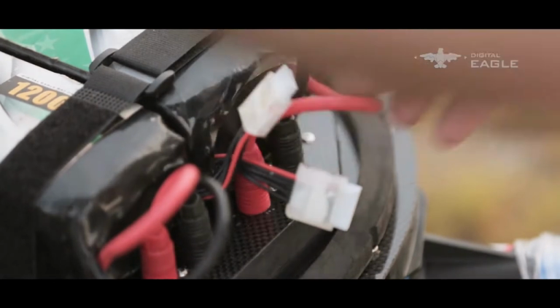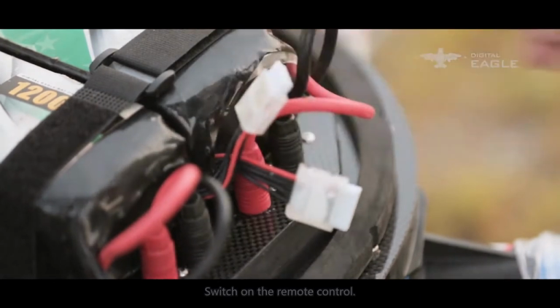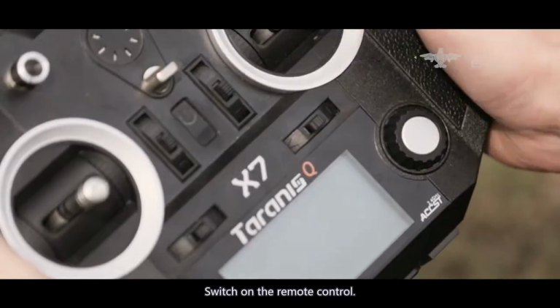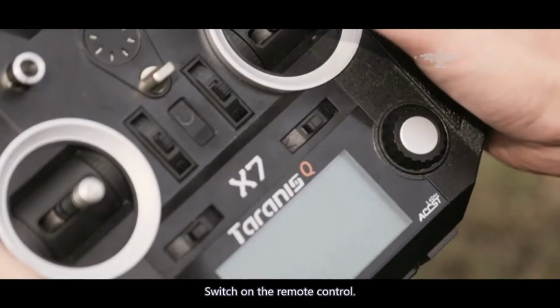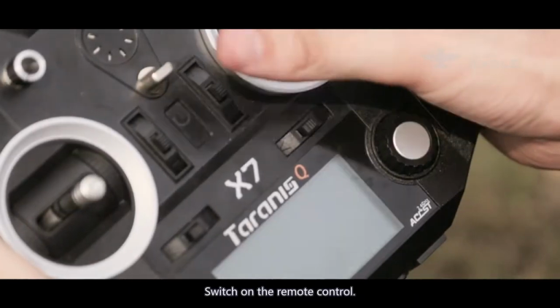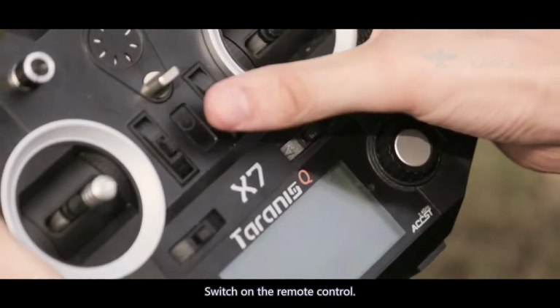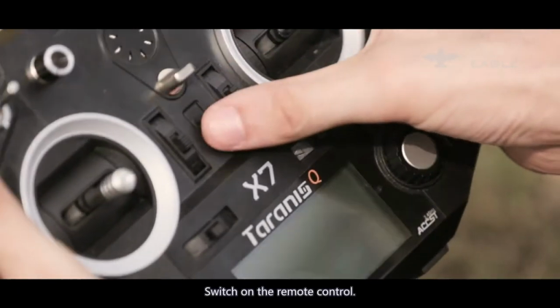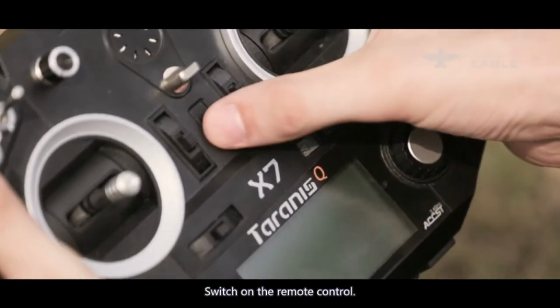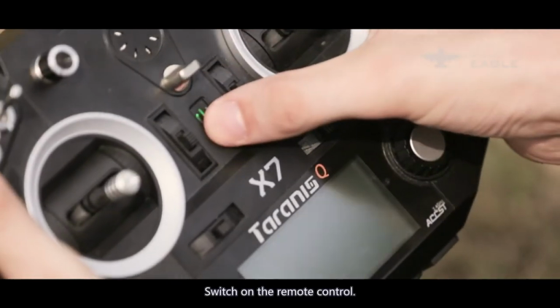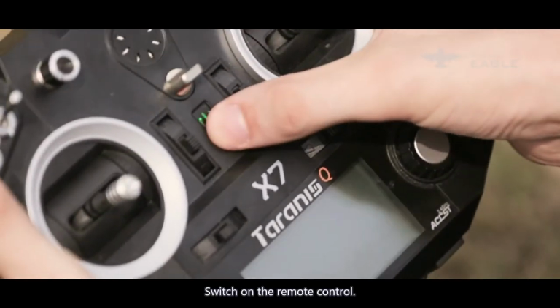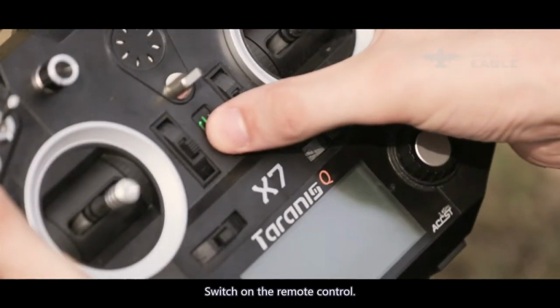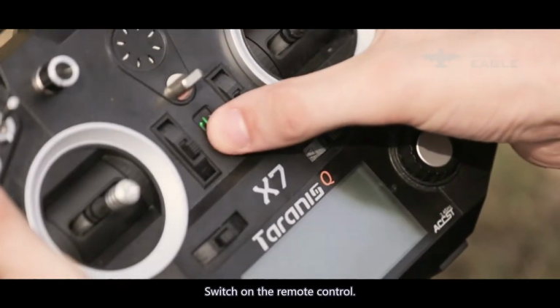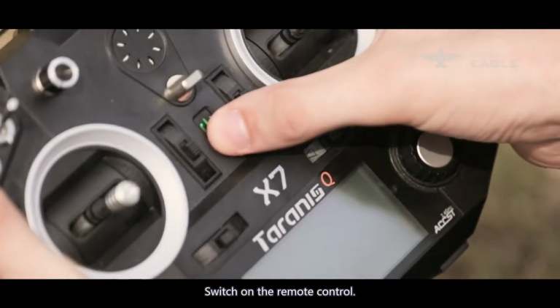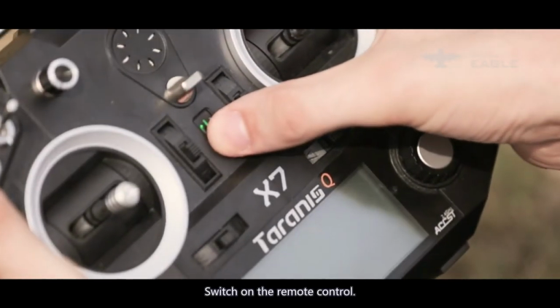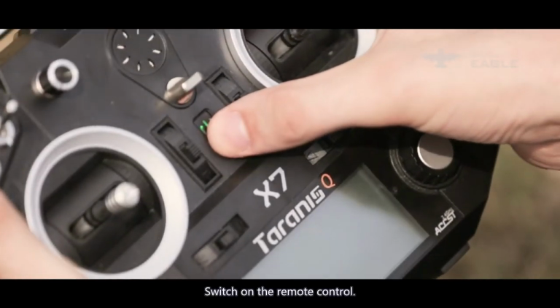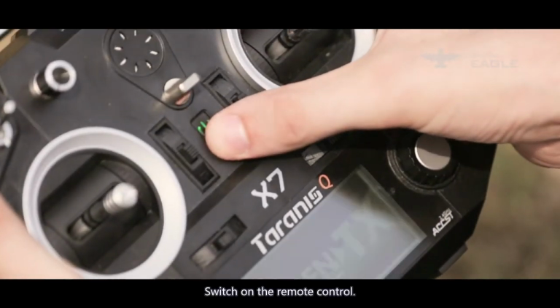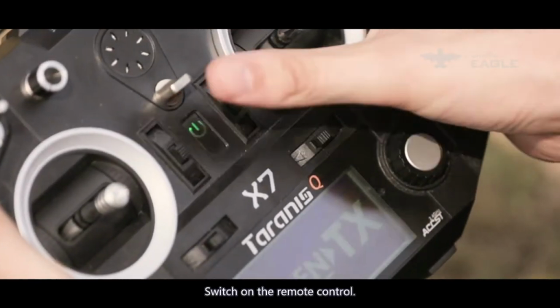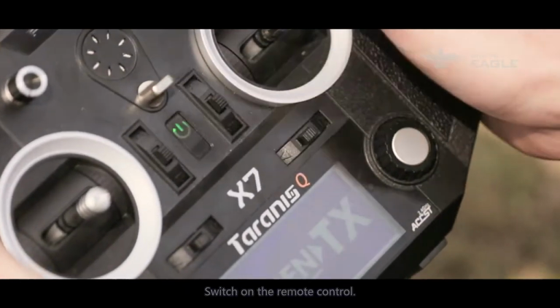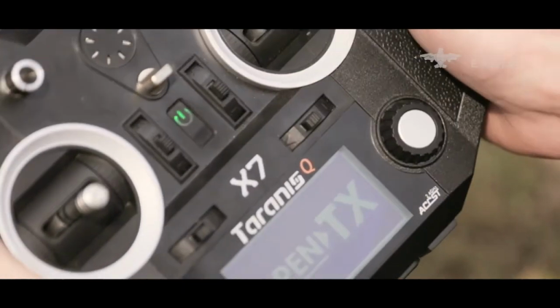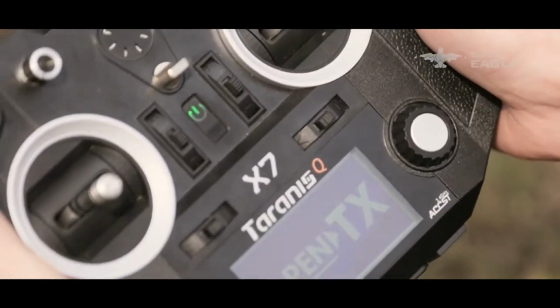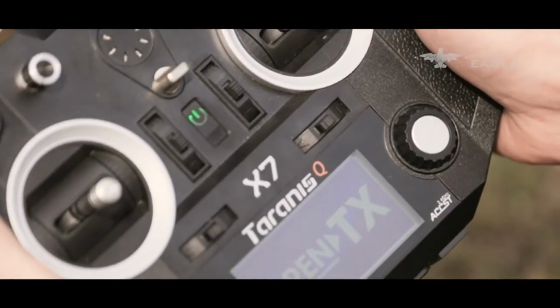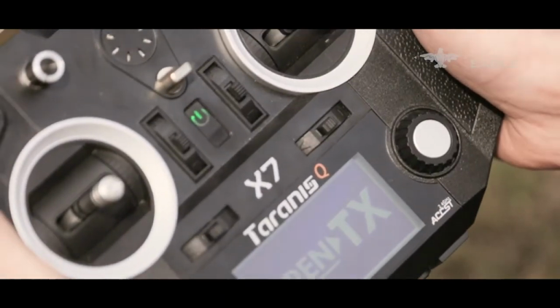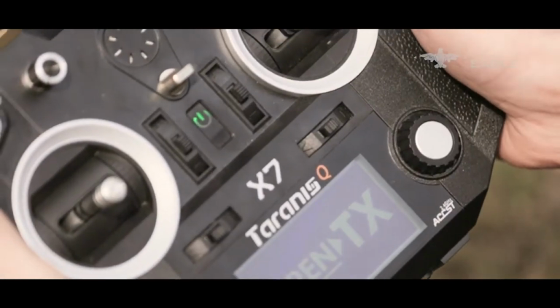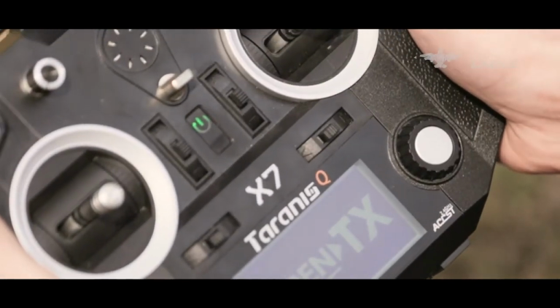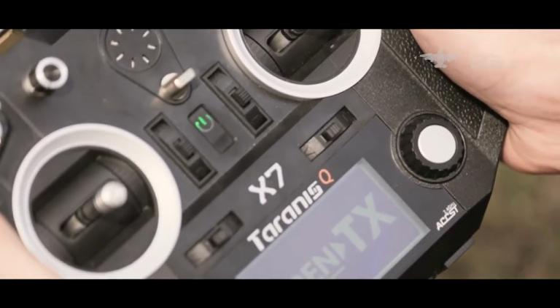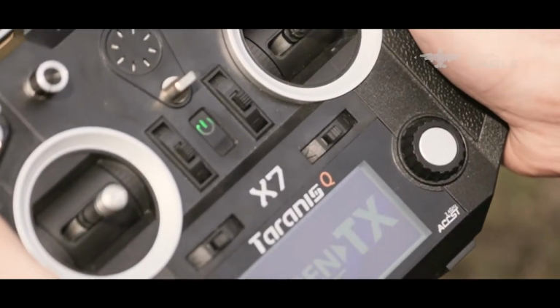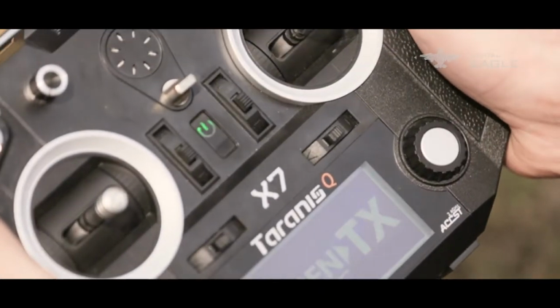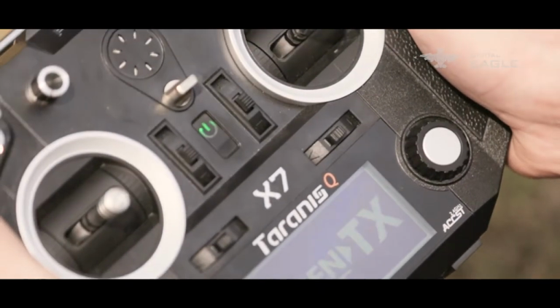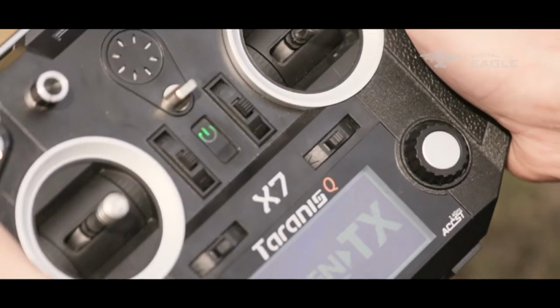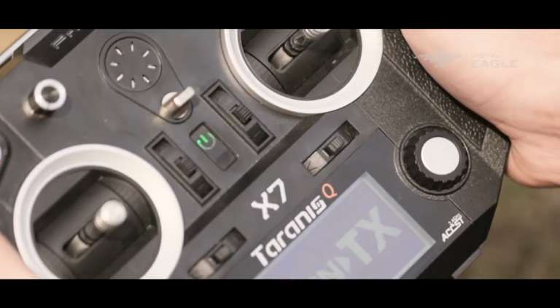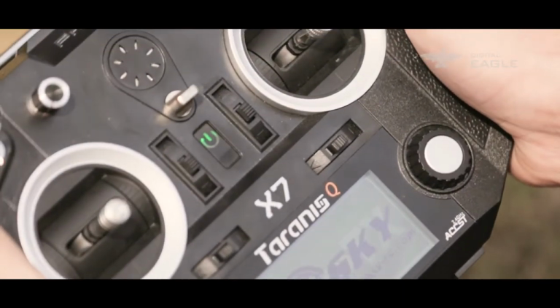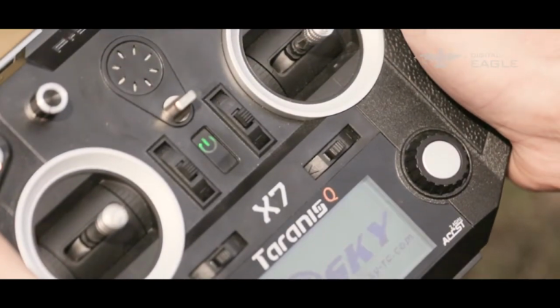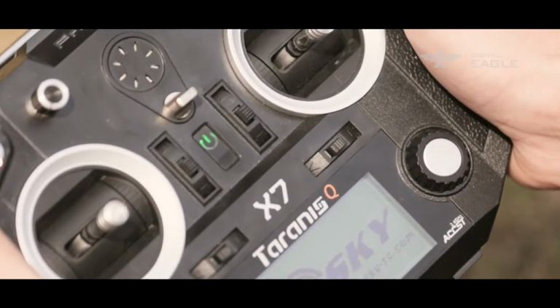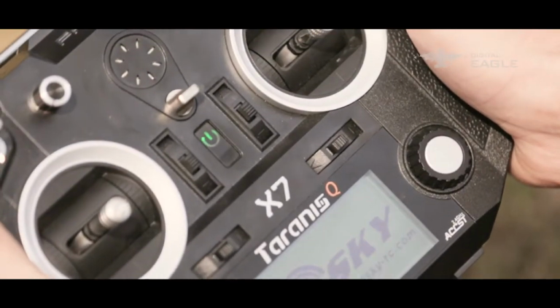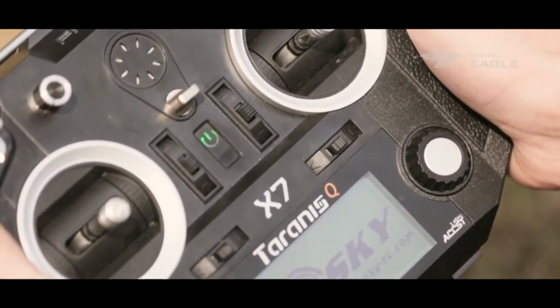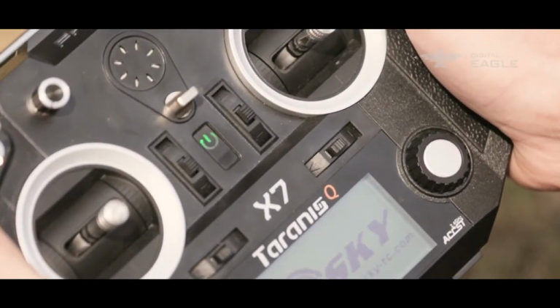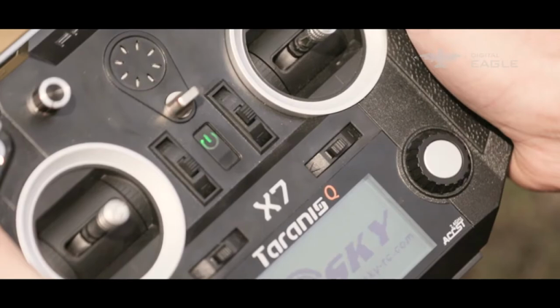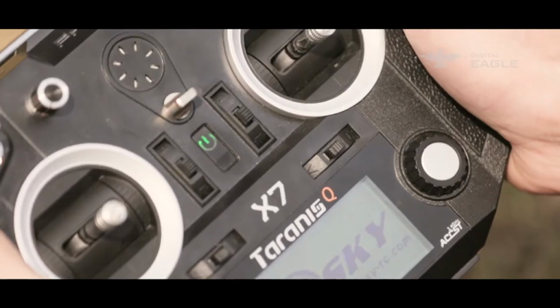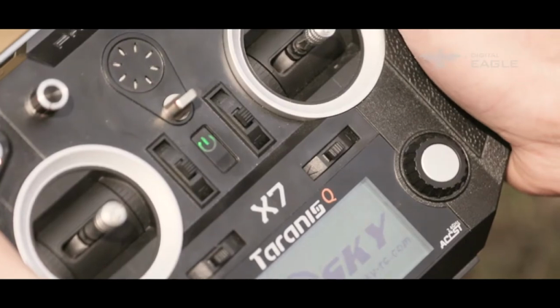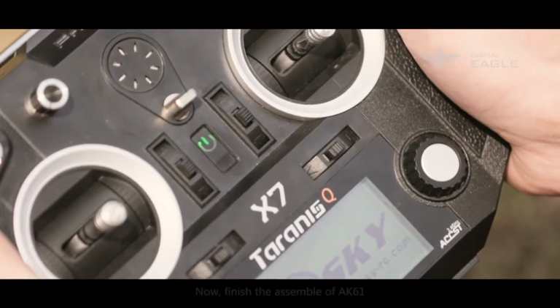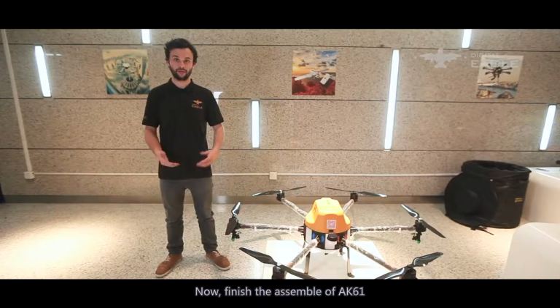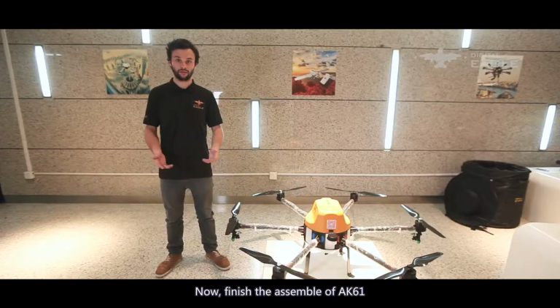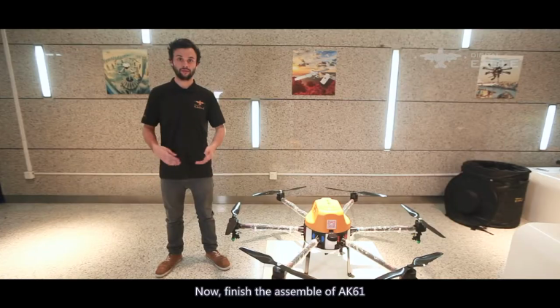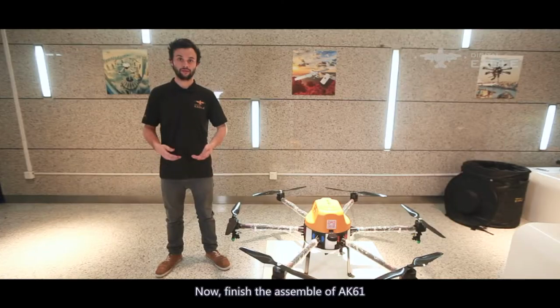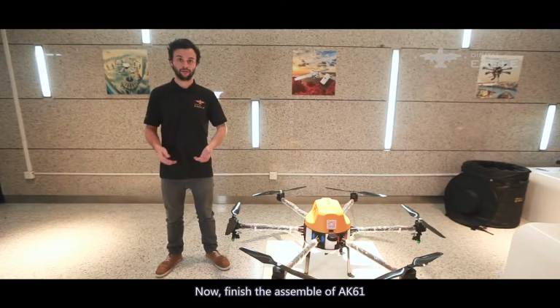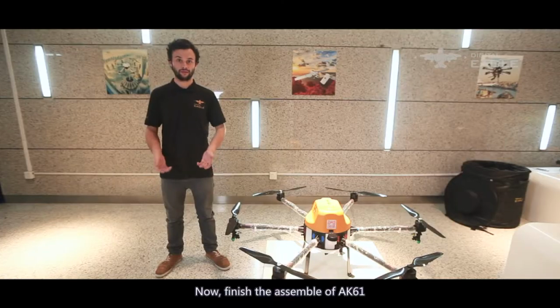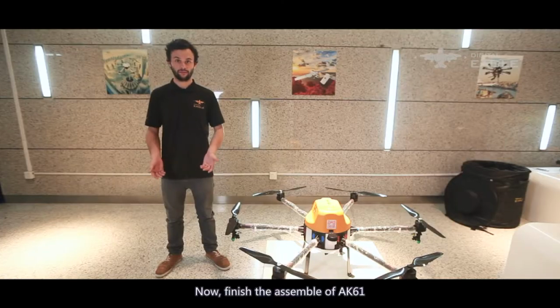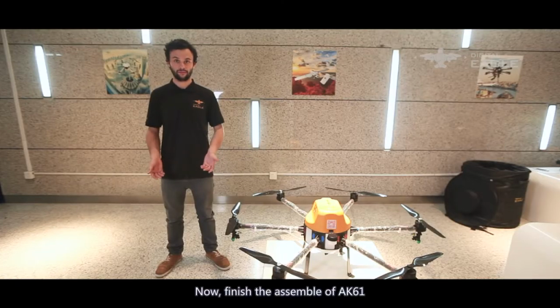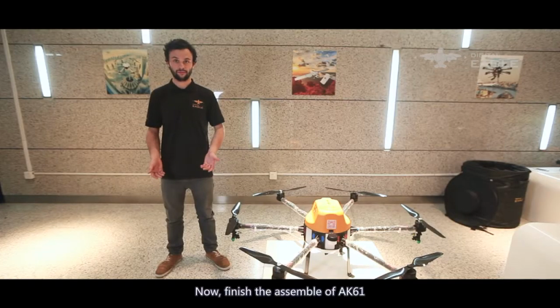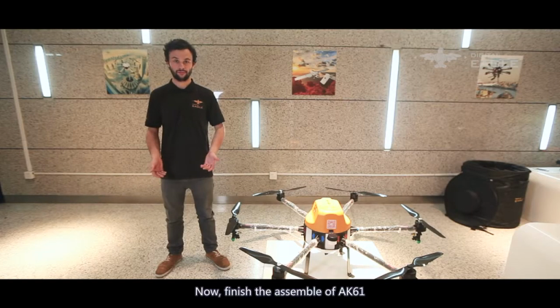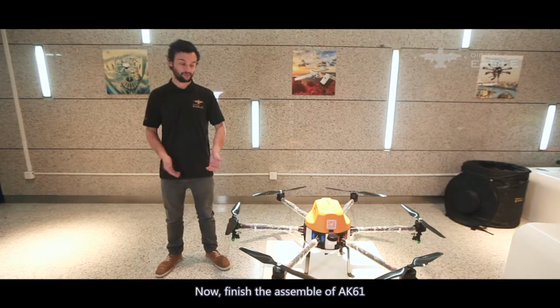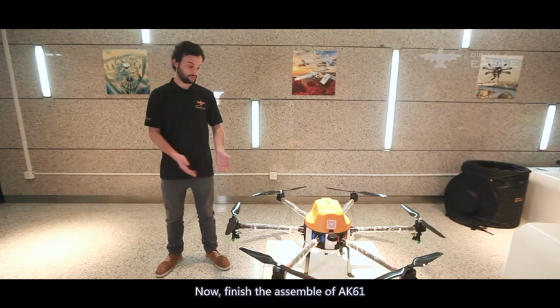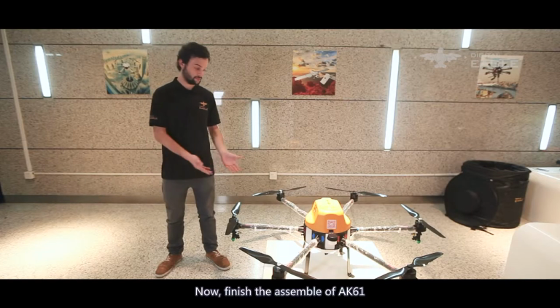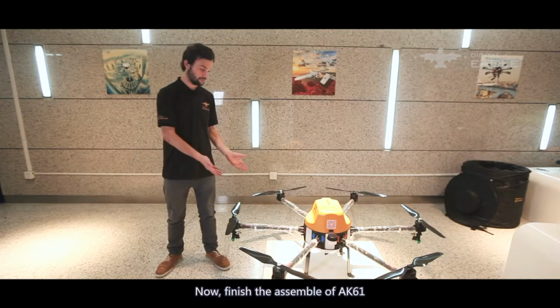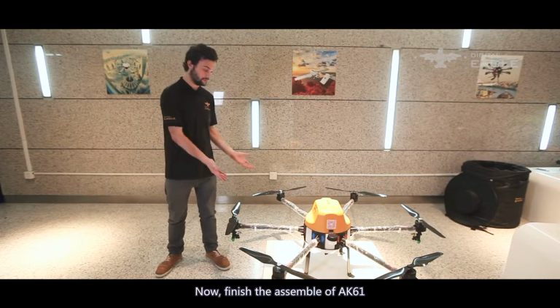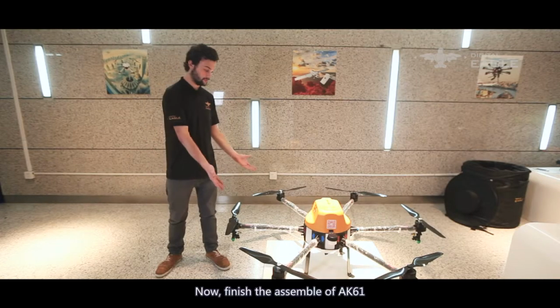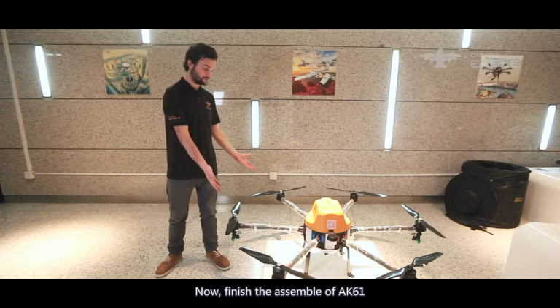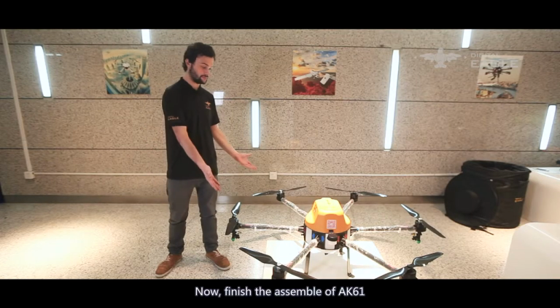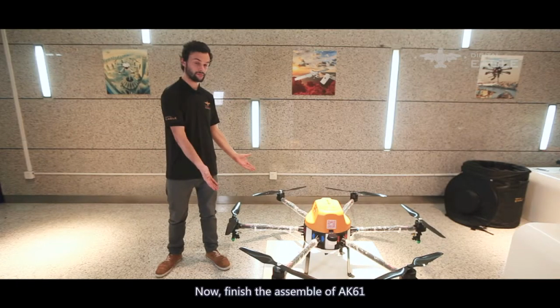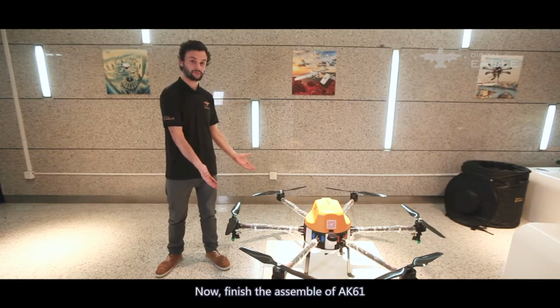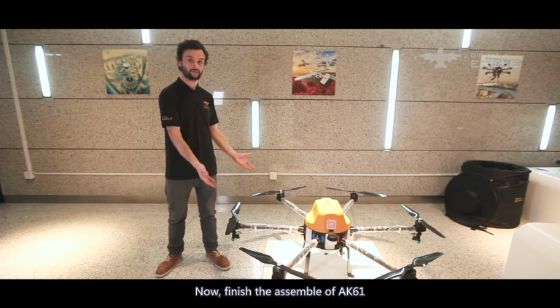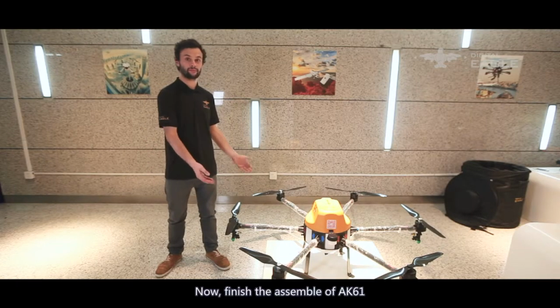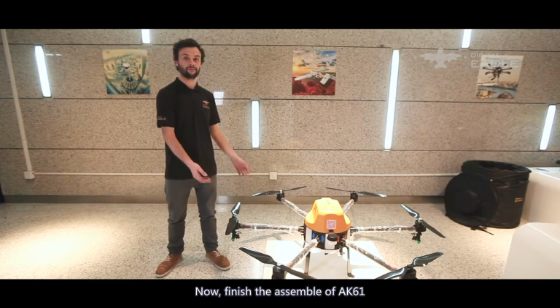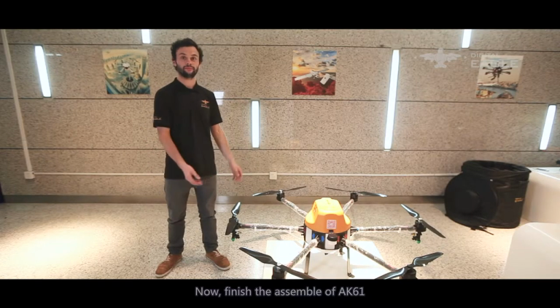Switch on the remote control. Assembly of the AK-61 is now complete.